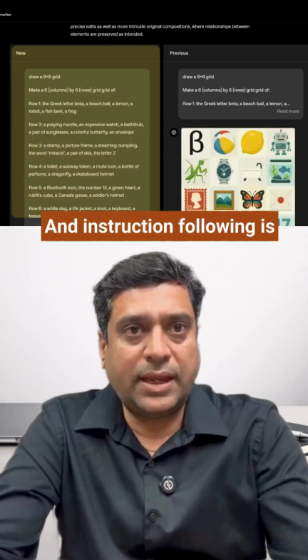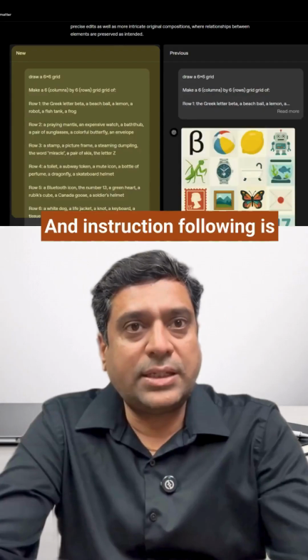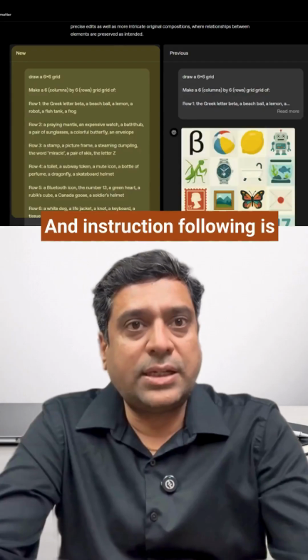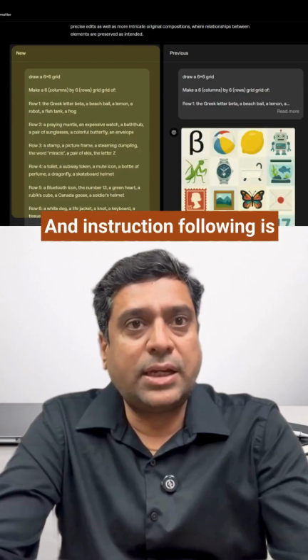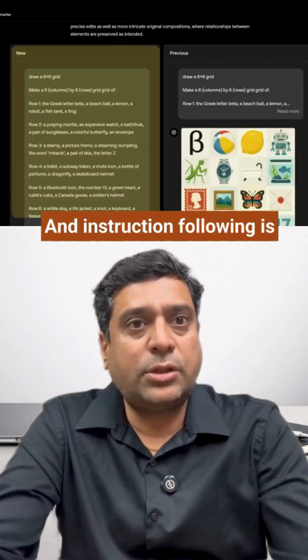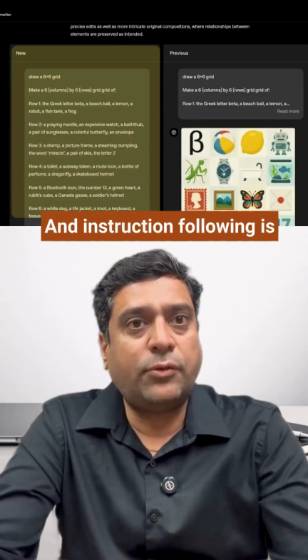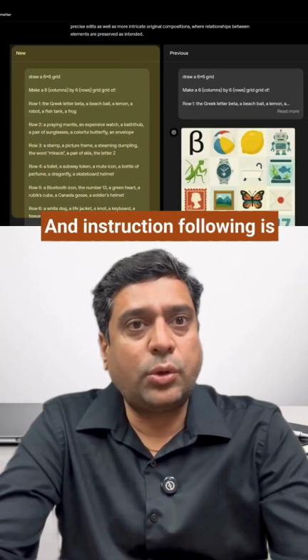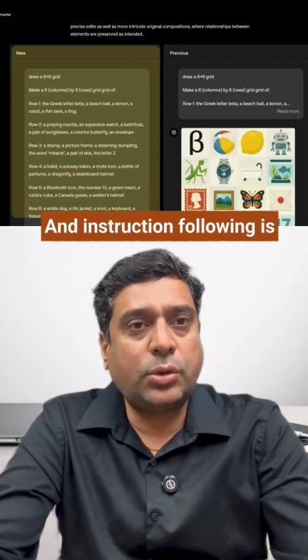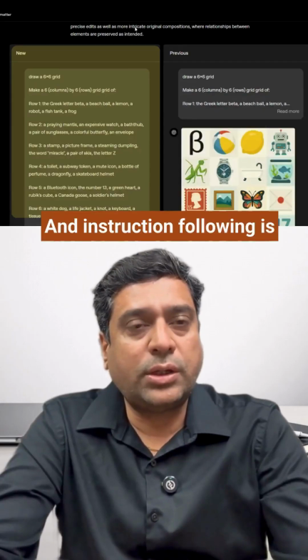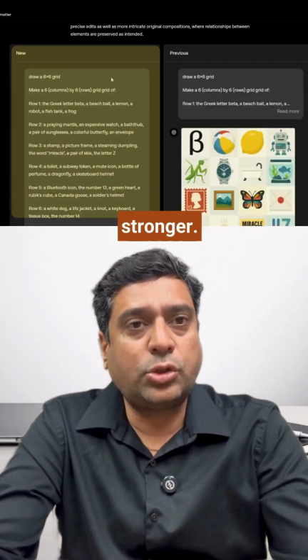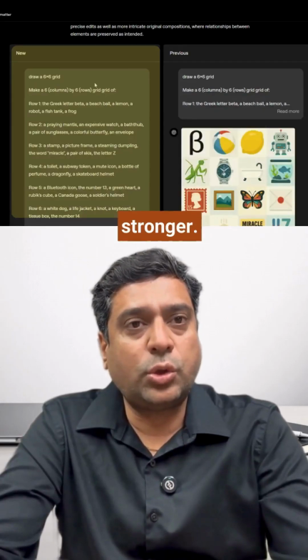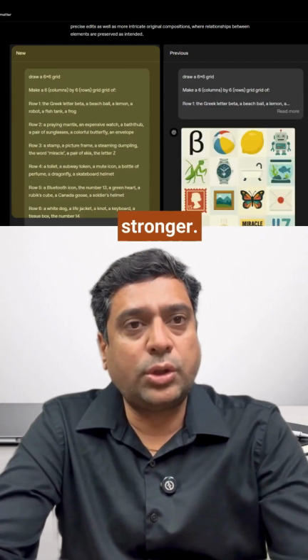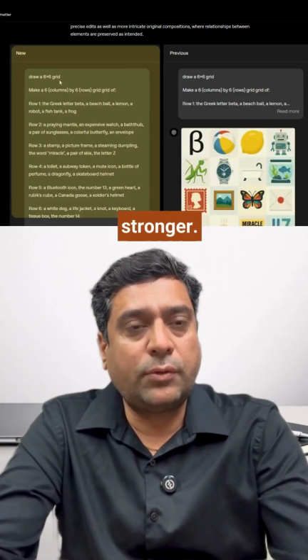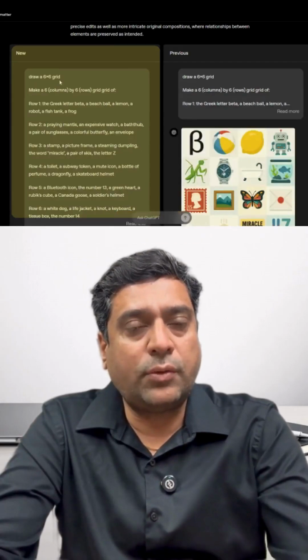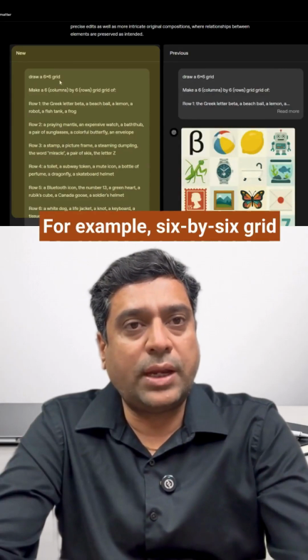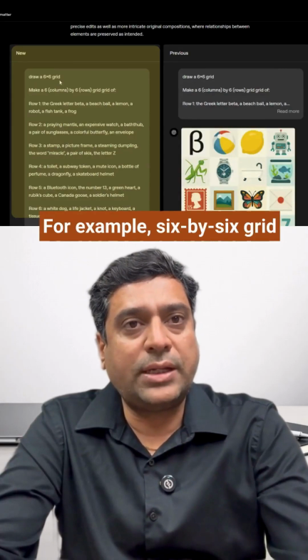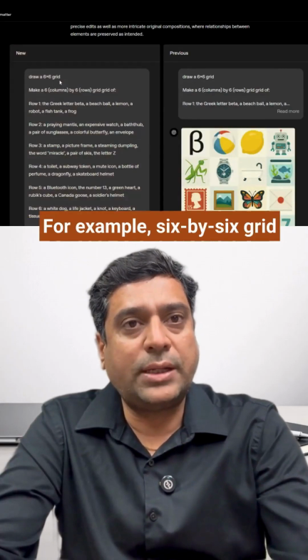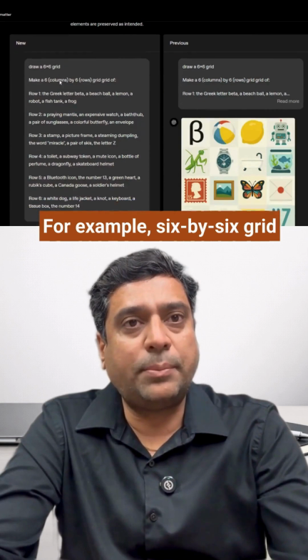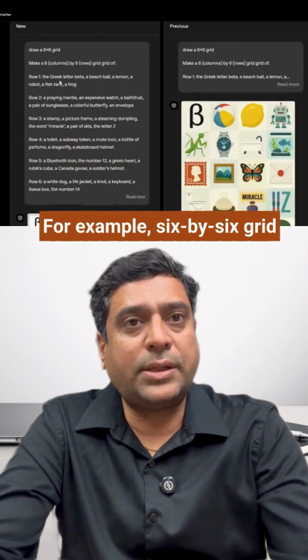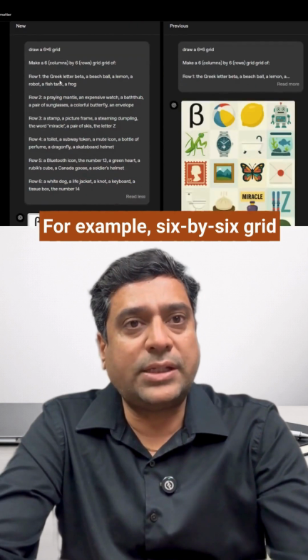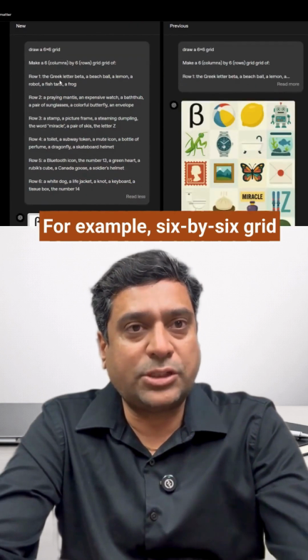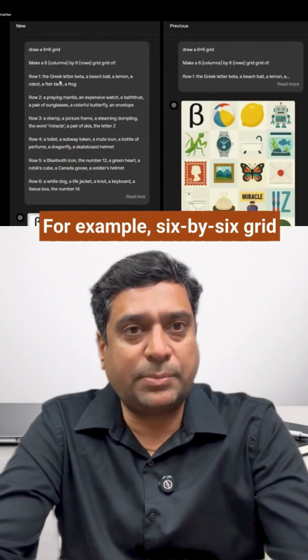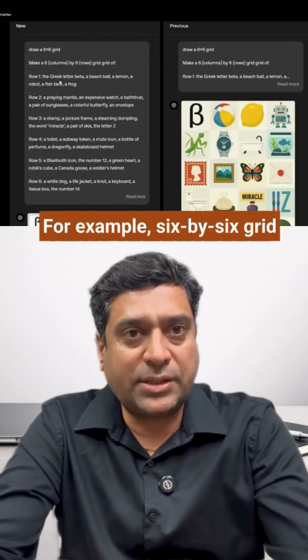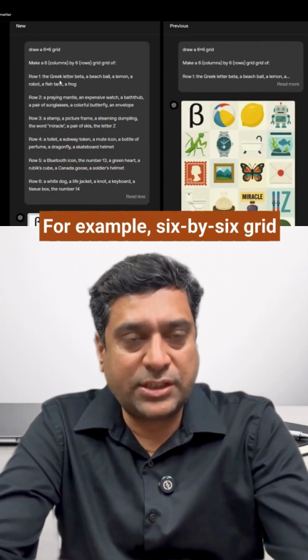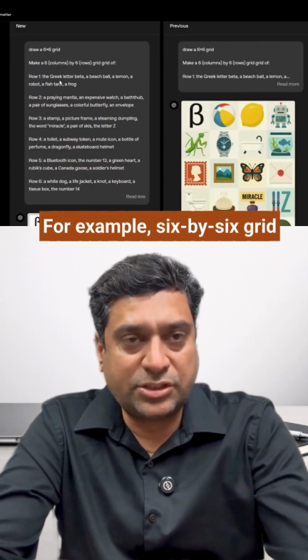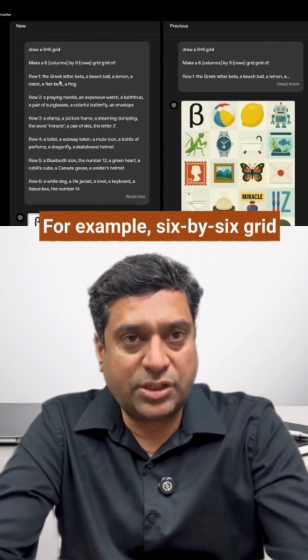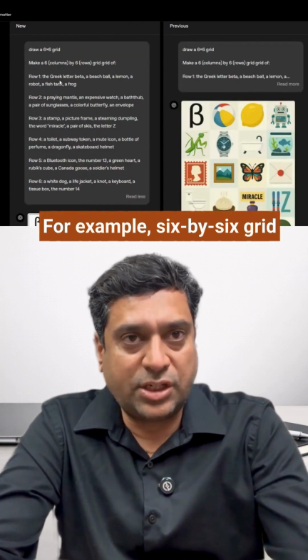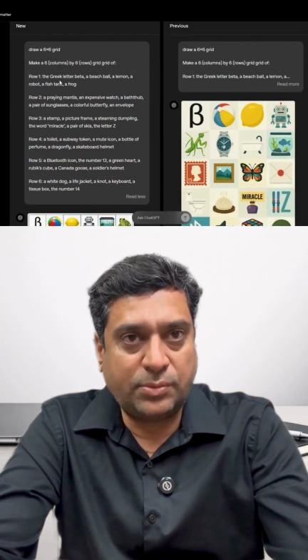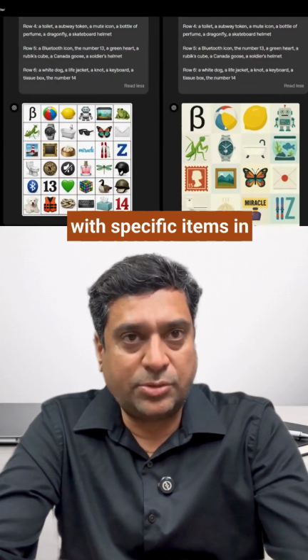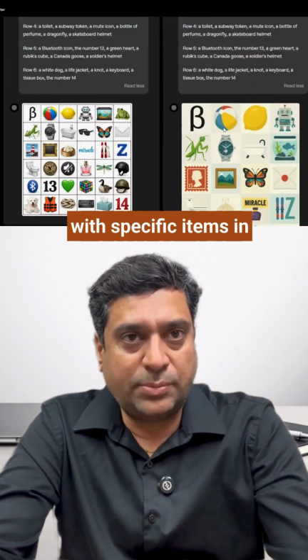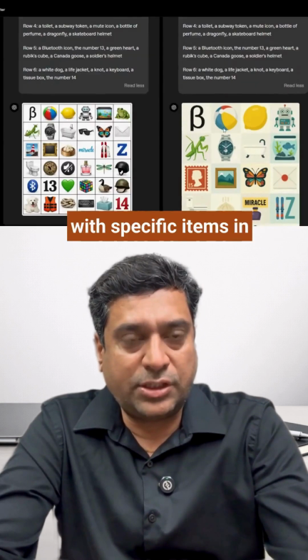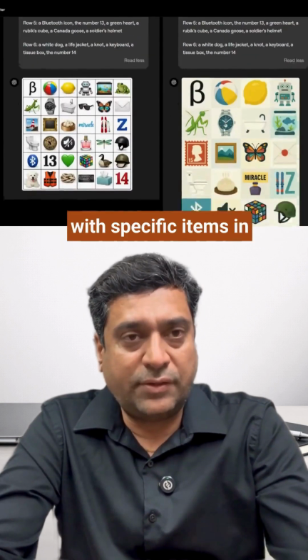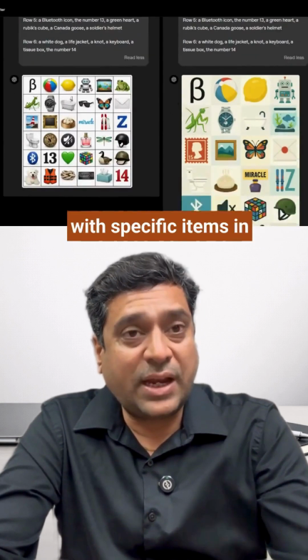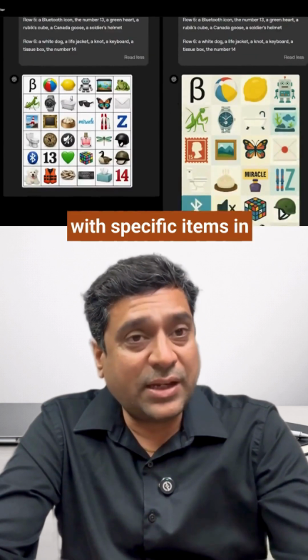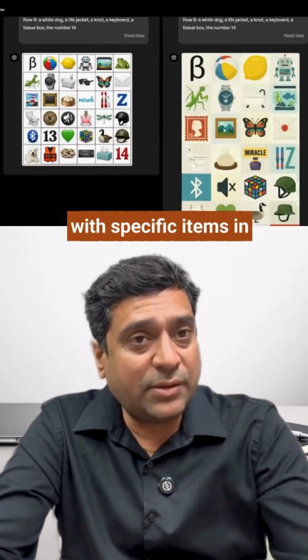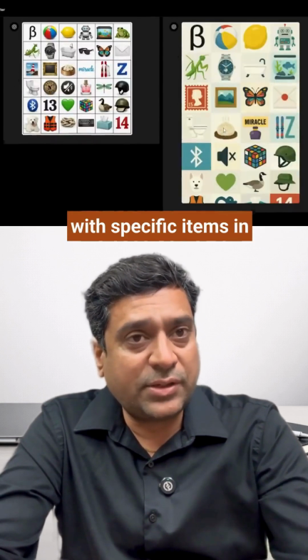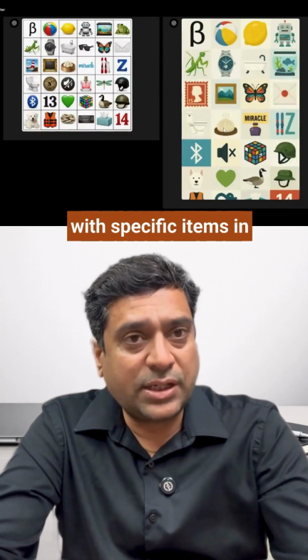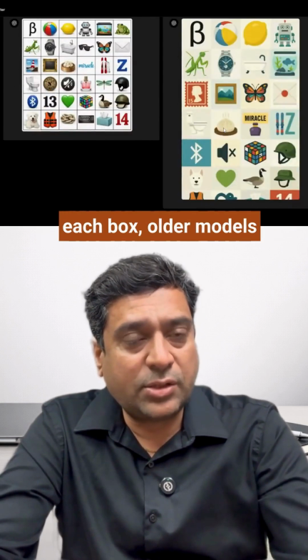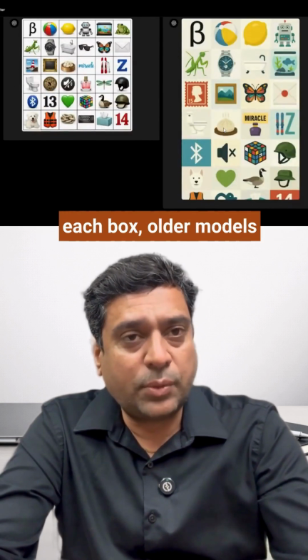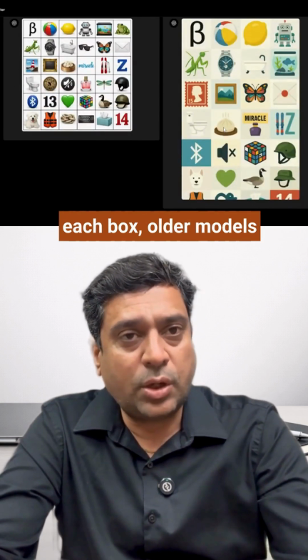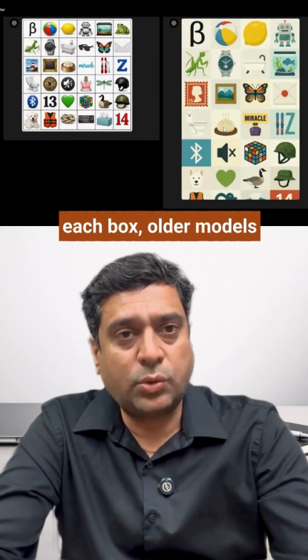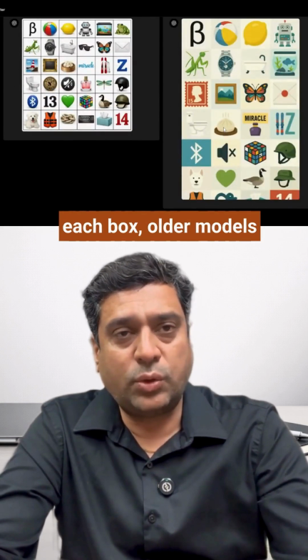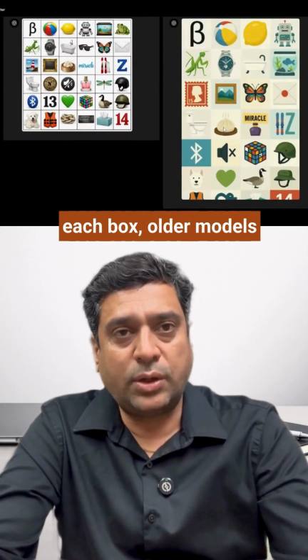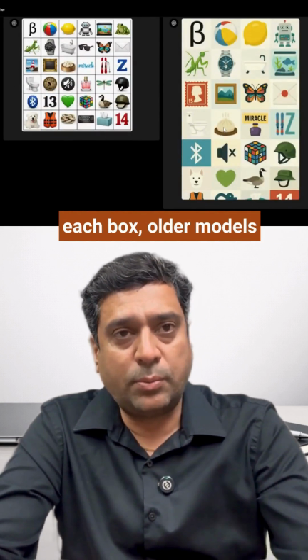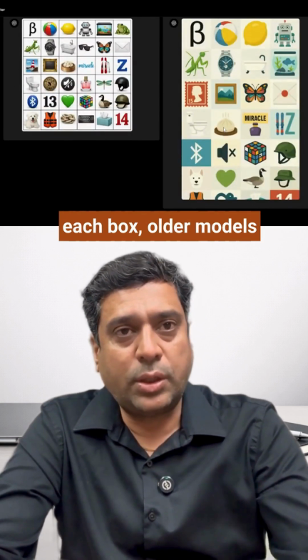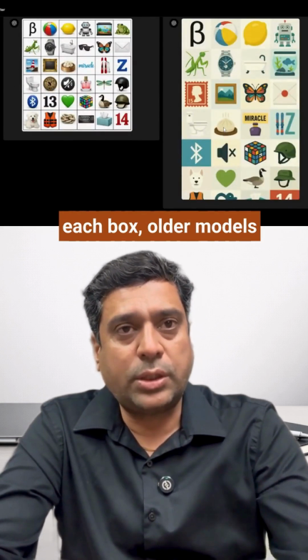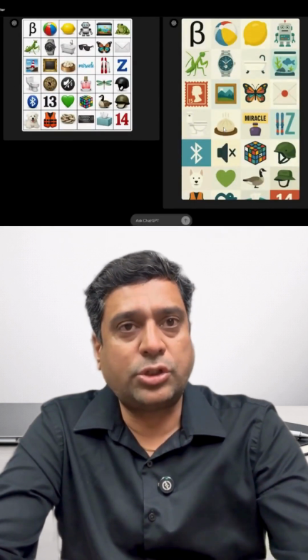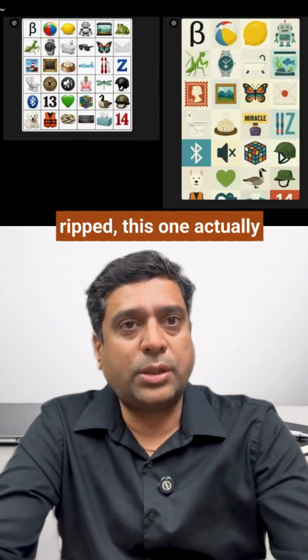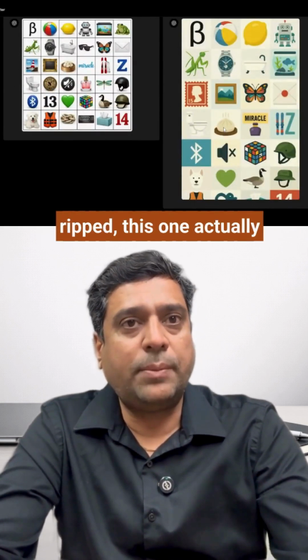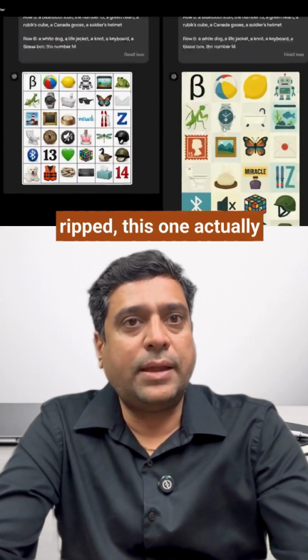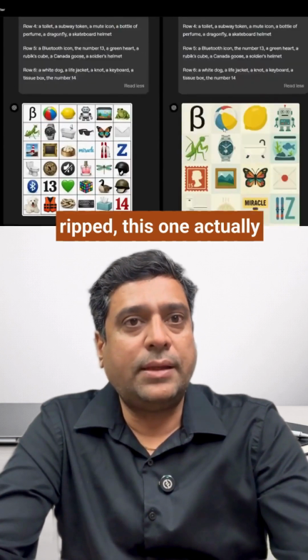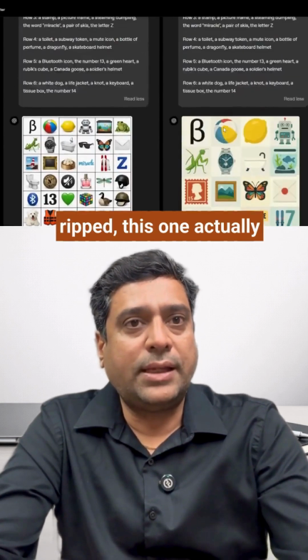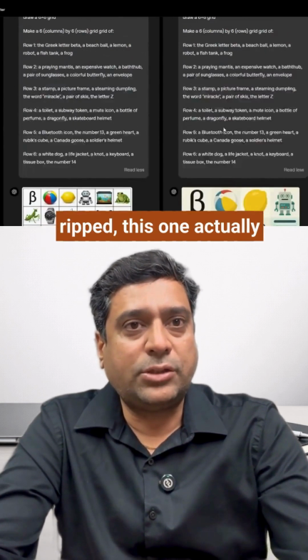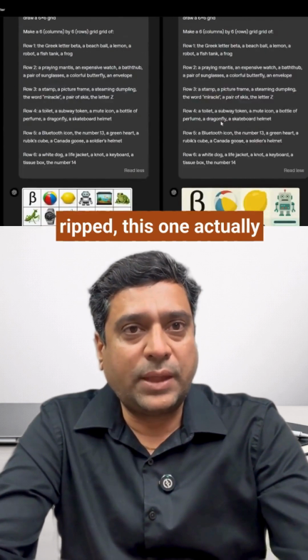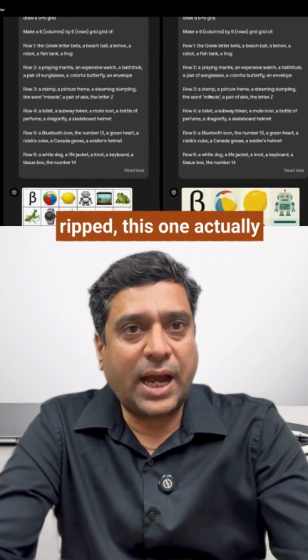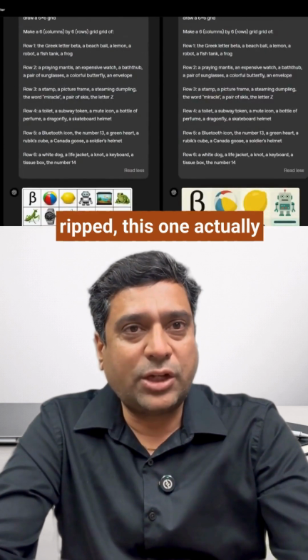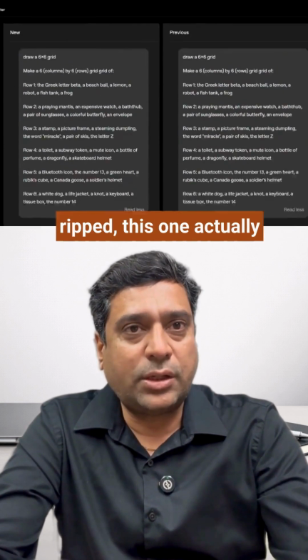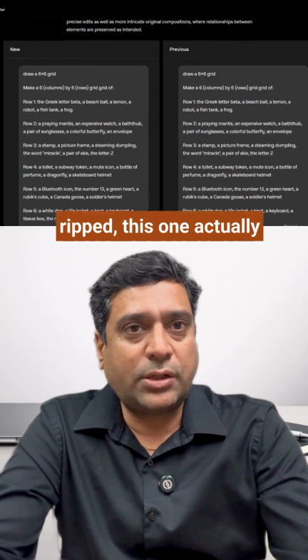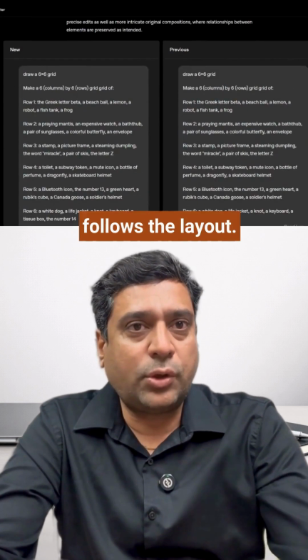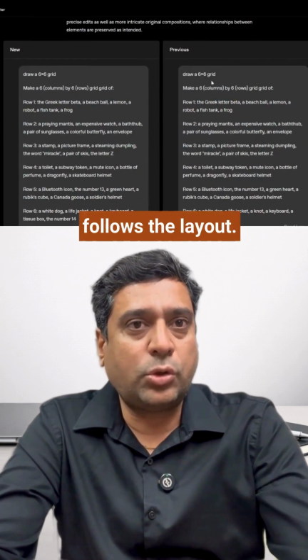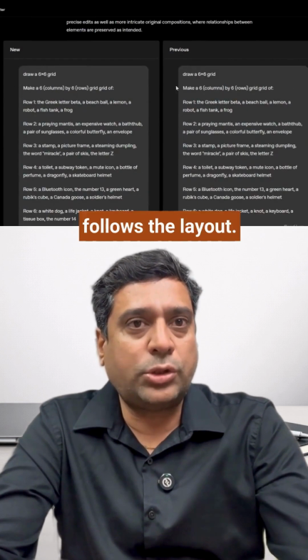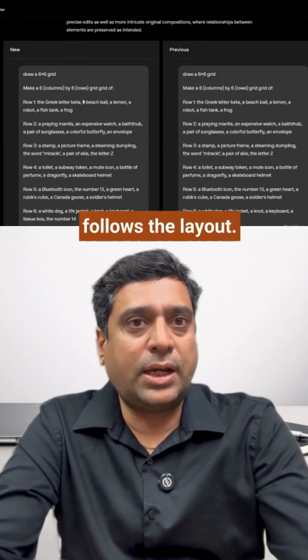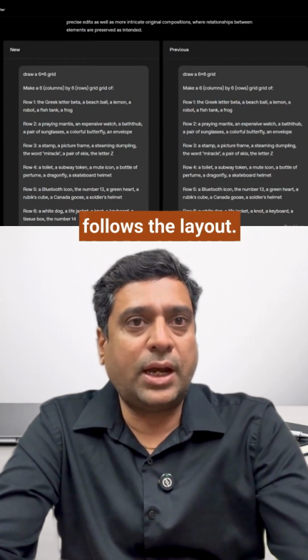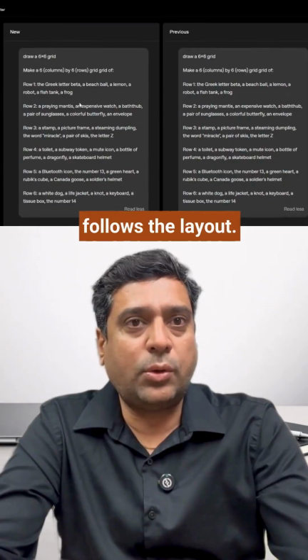Instruction following is stronger. For example, a 6x6 grid with specific items in each box — older models failed. This one actually follows the layout.